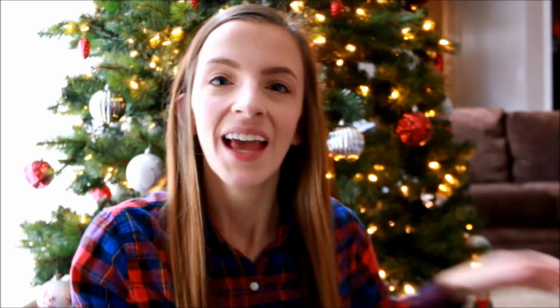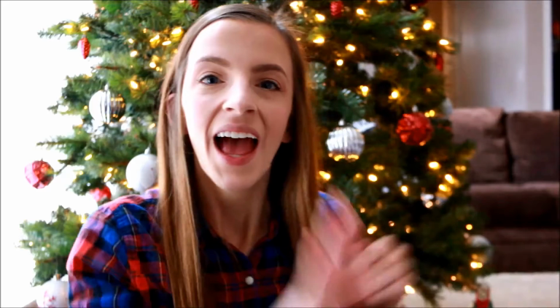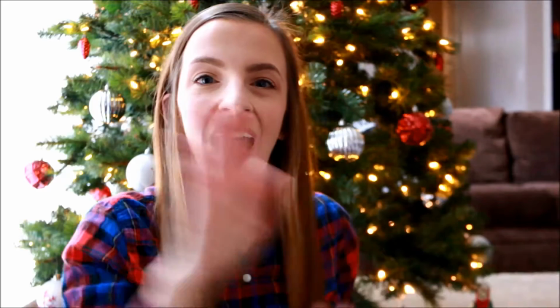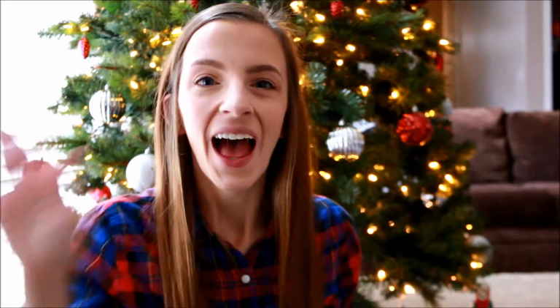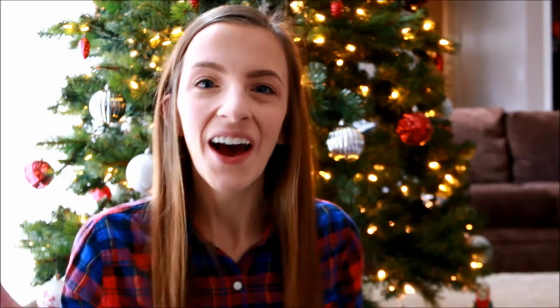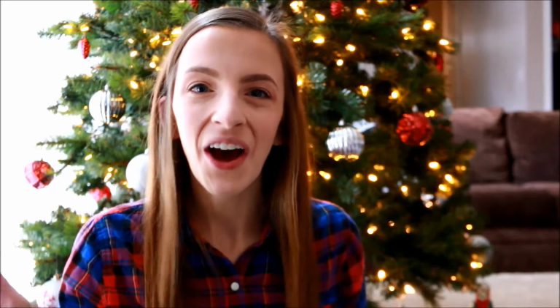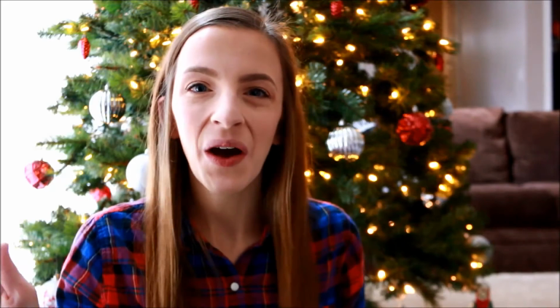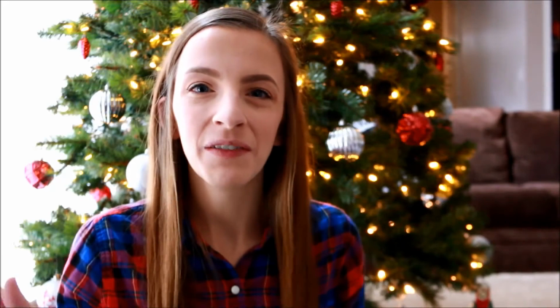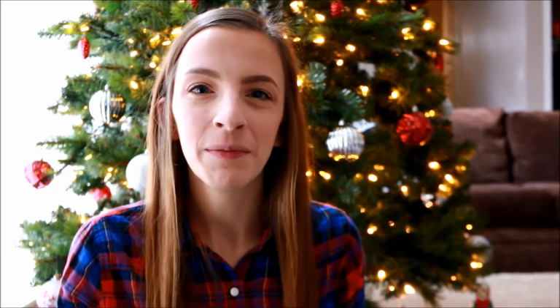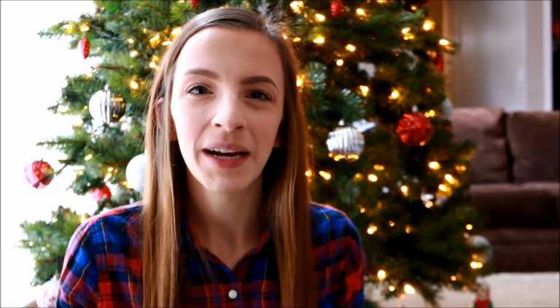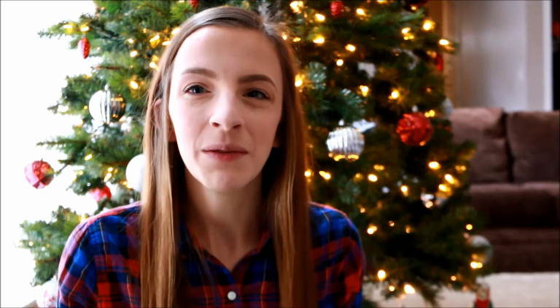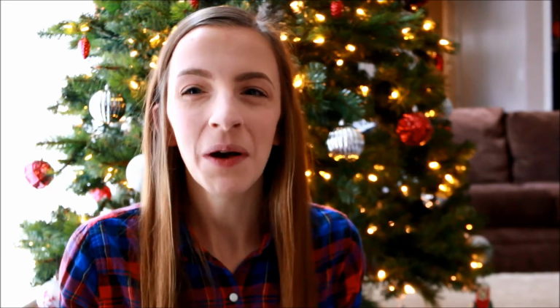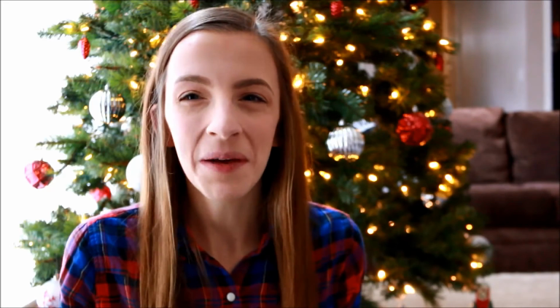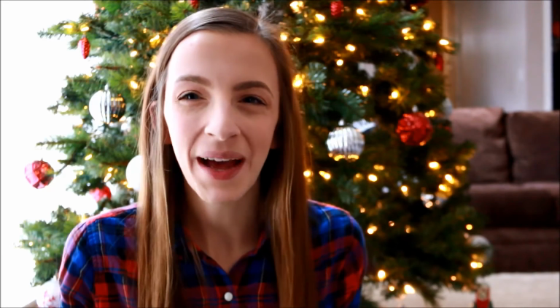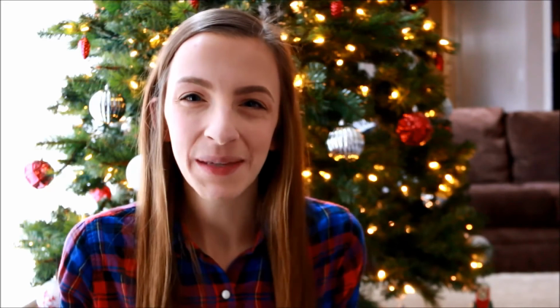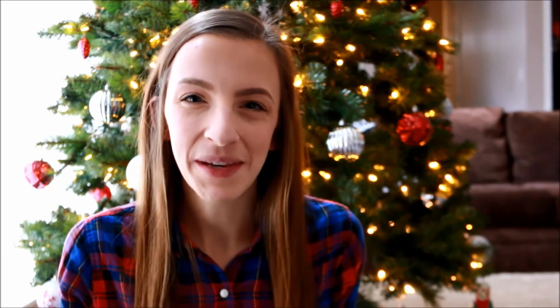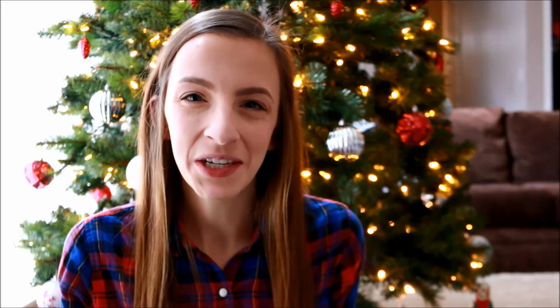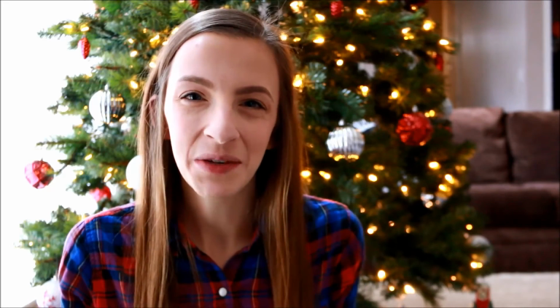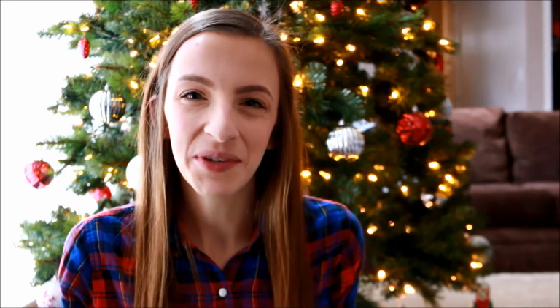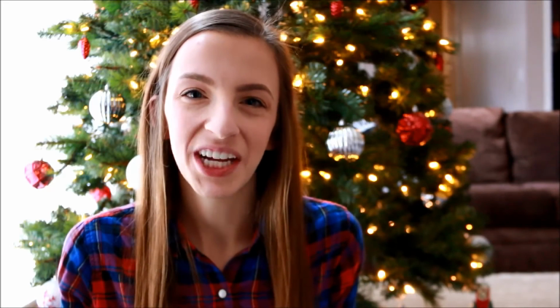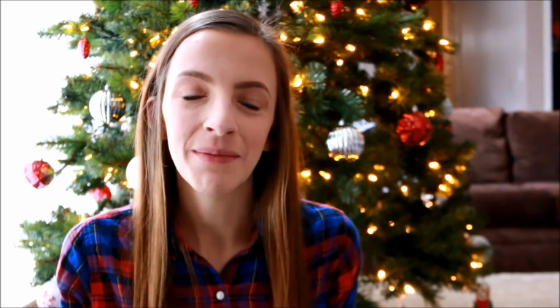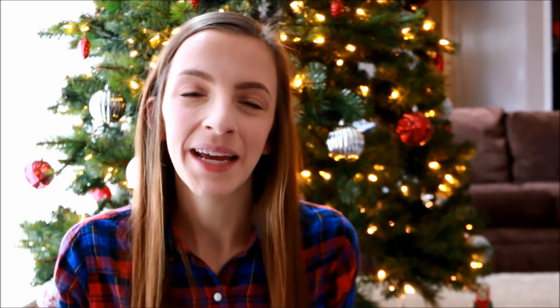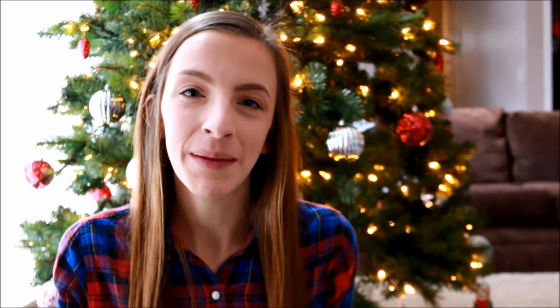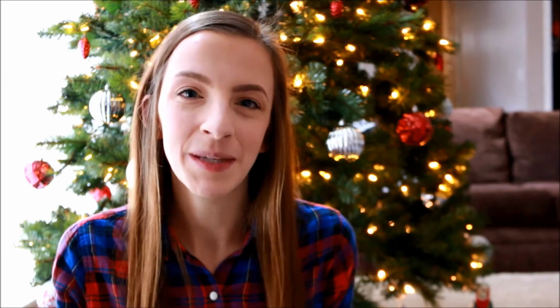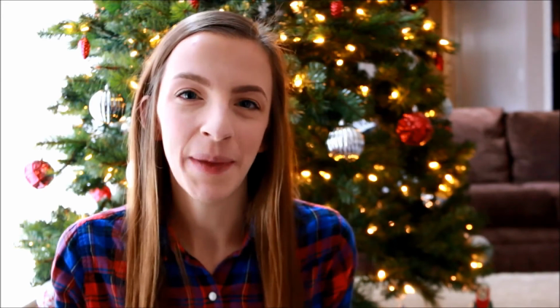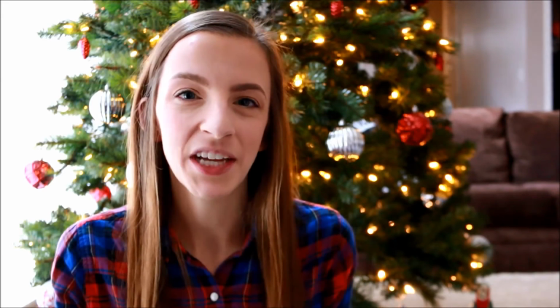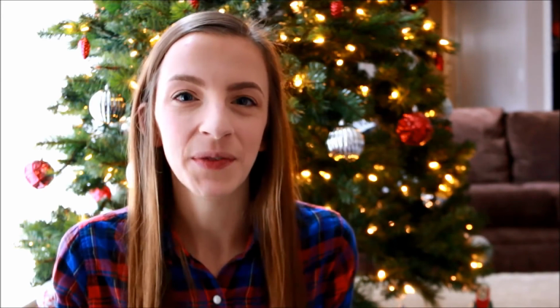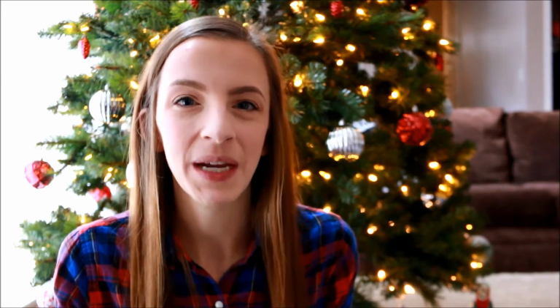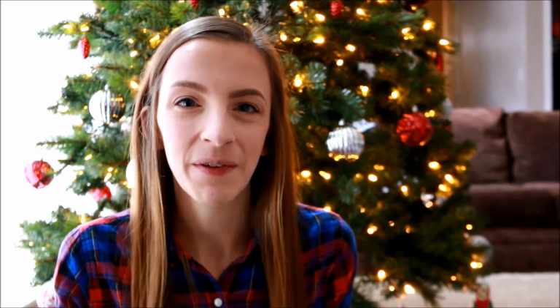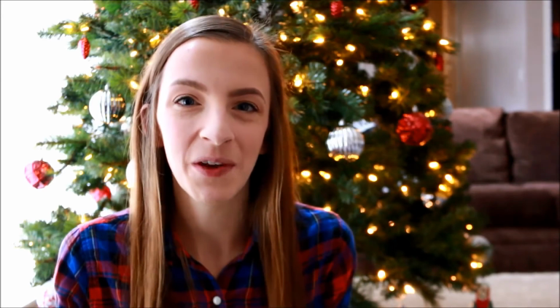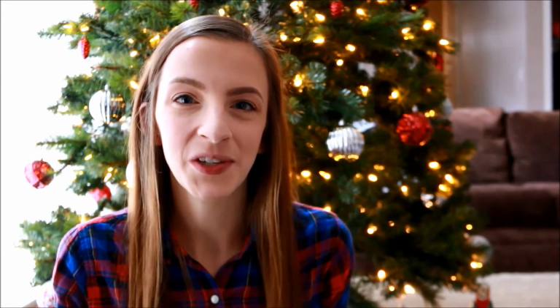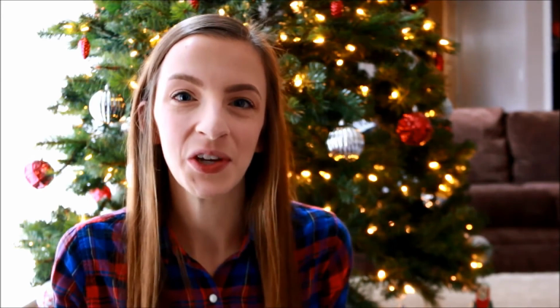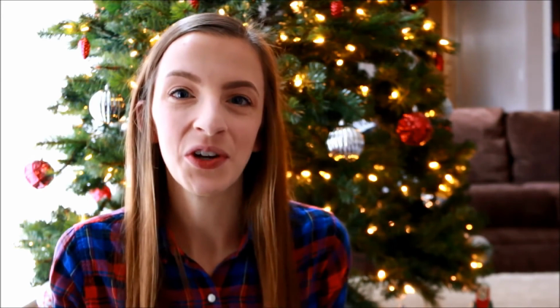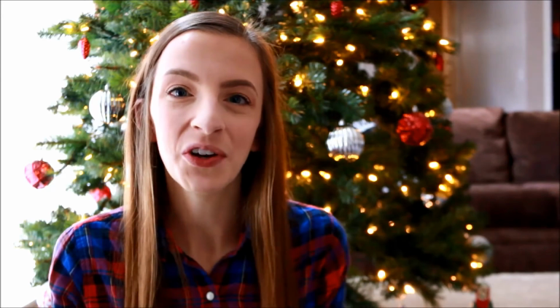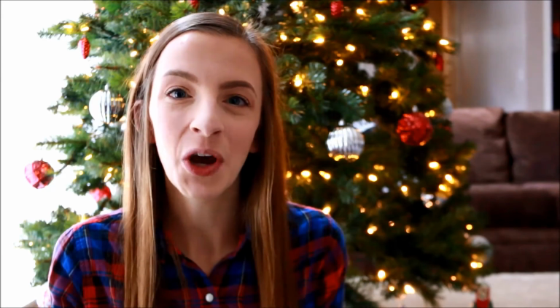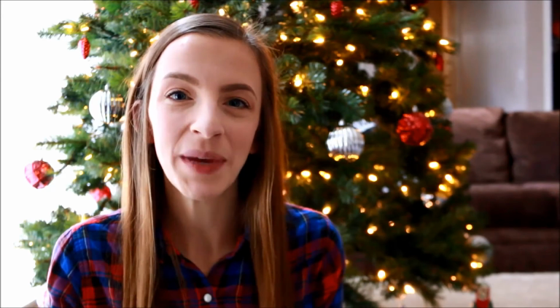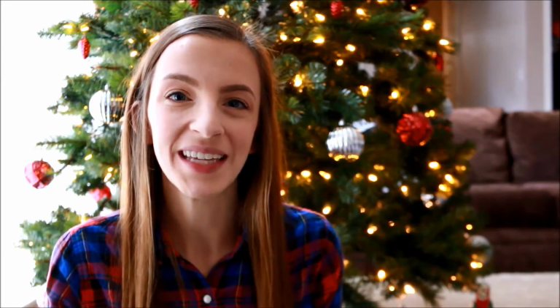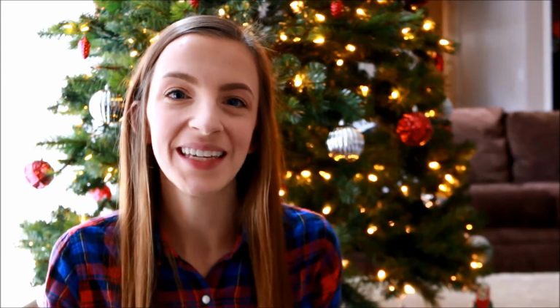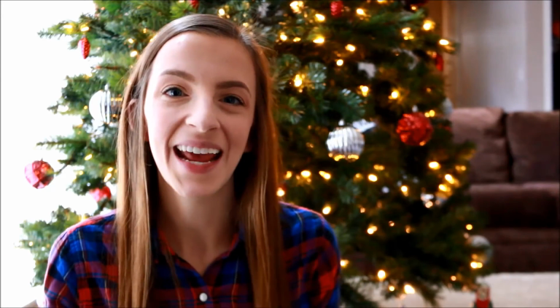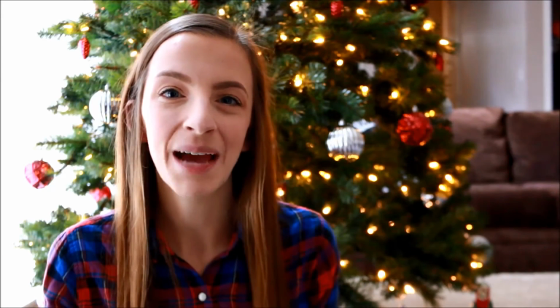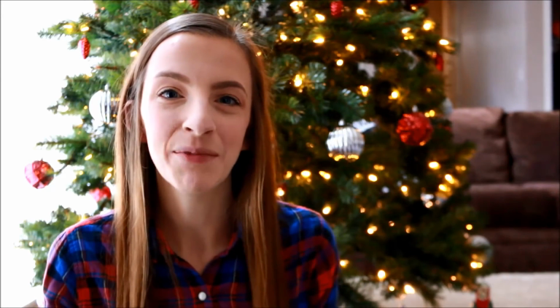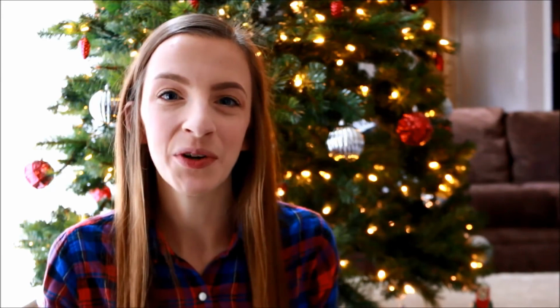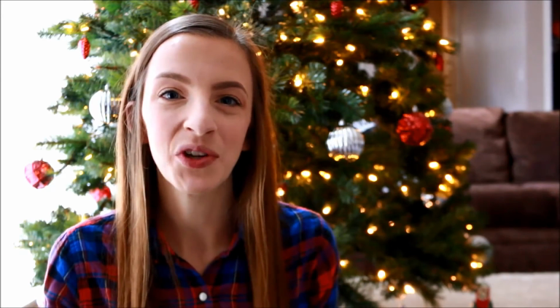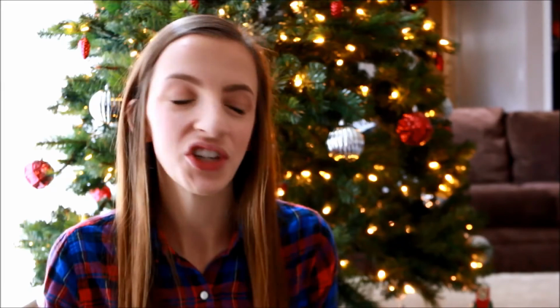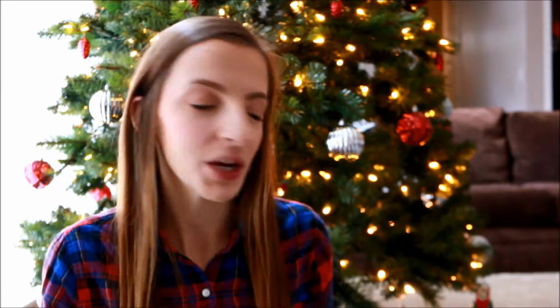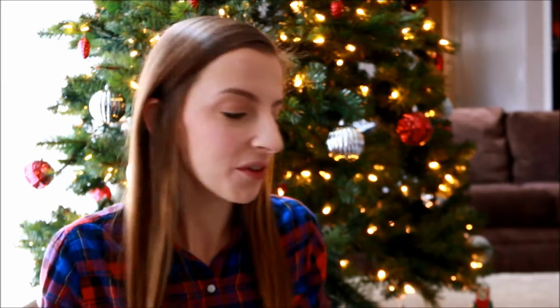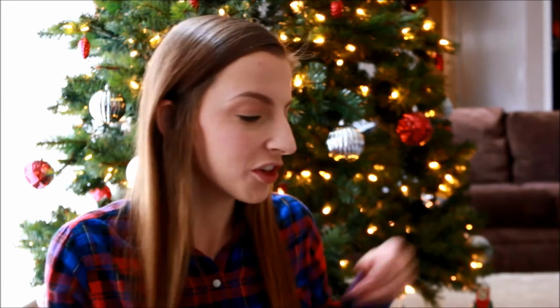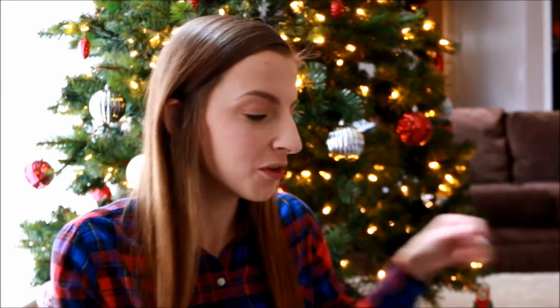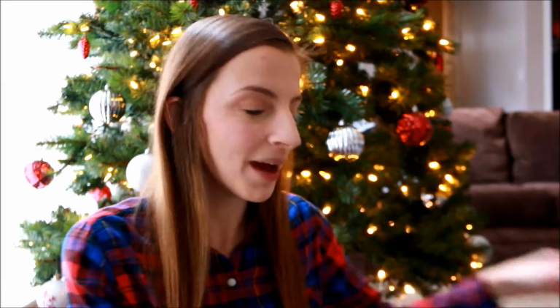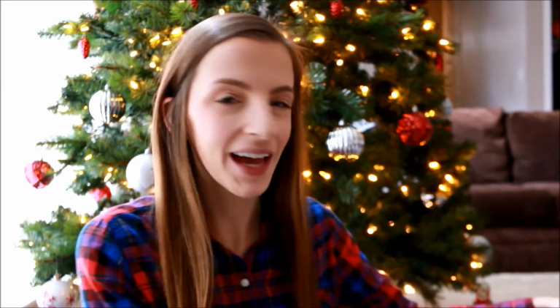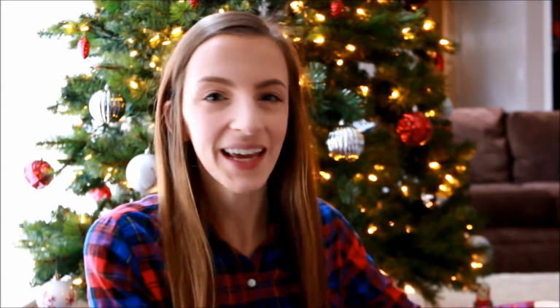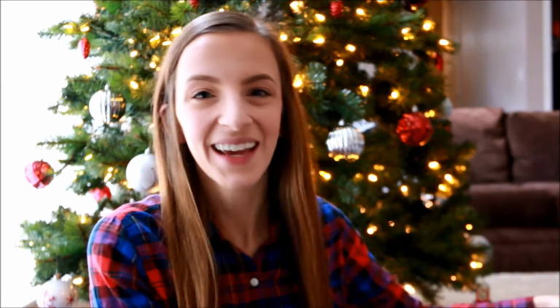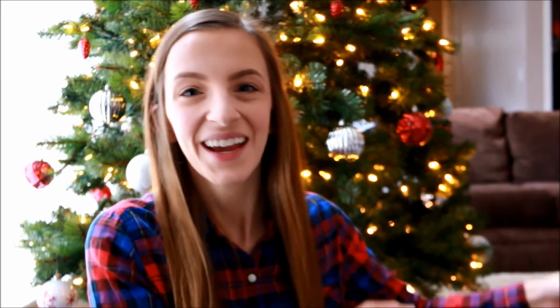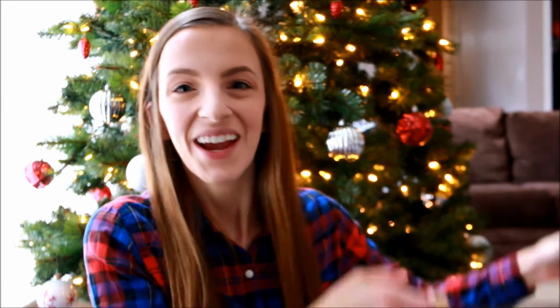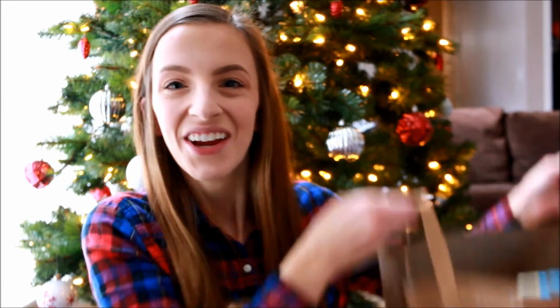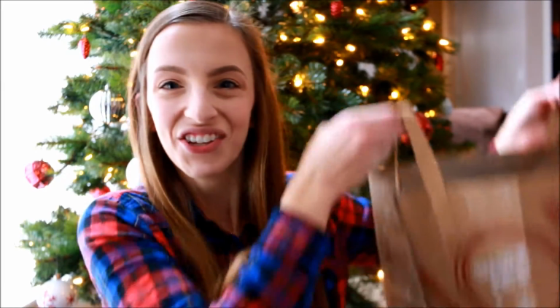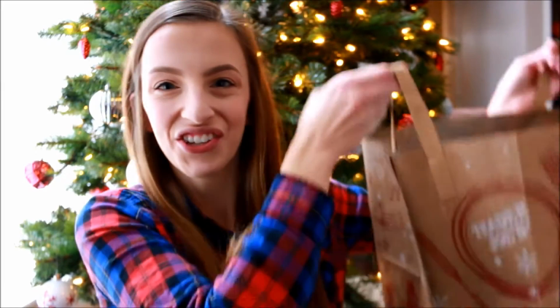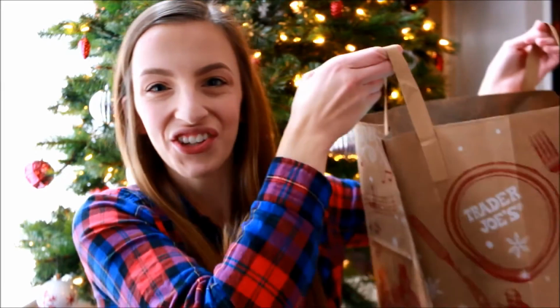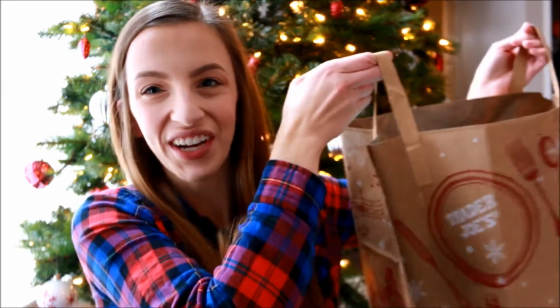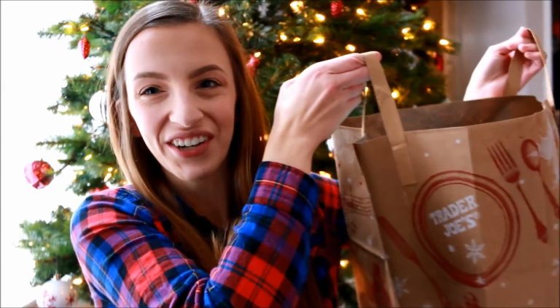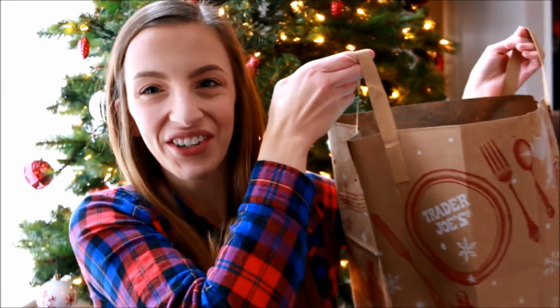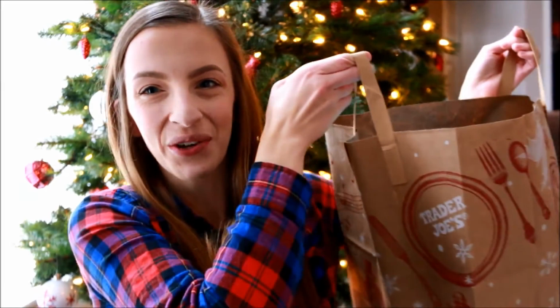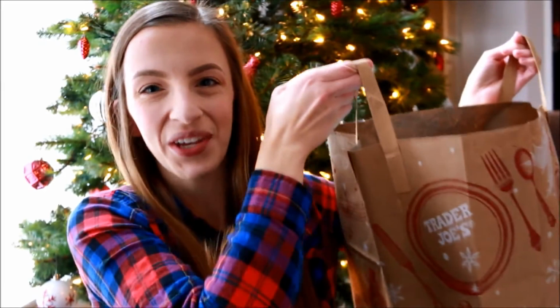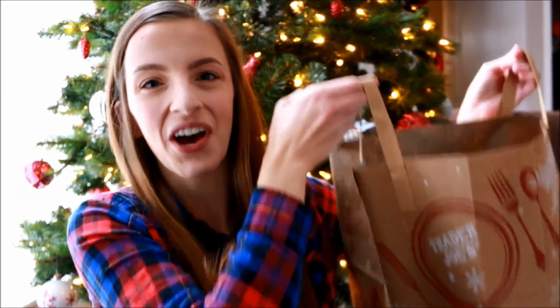Hello everybody, welcome back to my YouTube channel. My name is Paige Flam, for those of you who don't know me, and today I'm going to share with you my Trader Joe's haul.